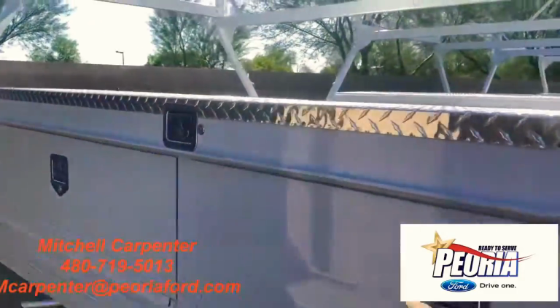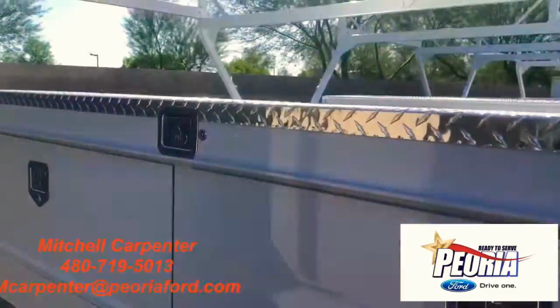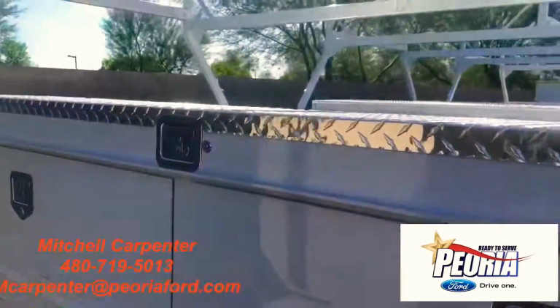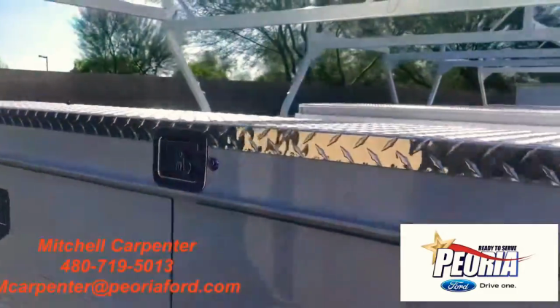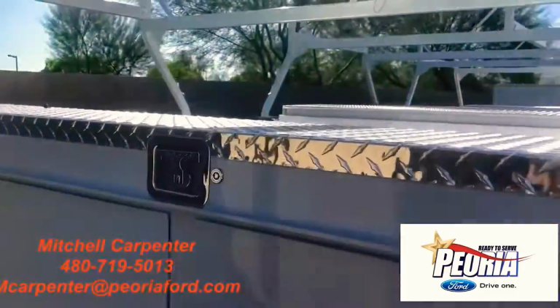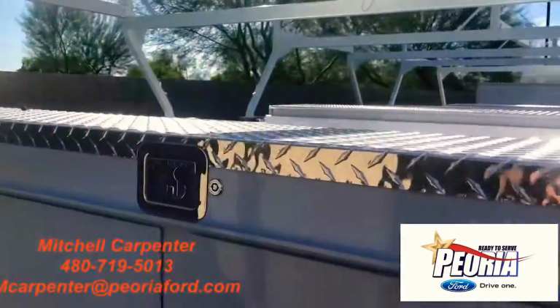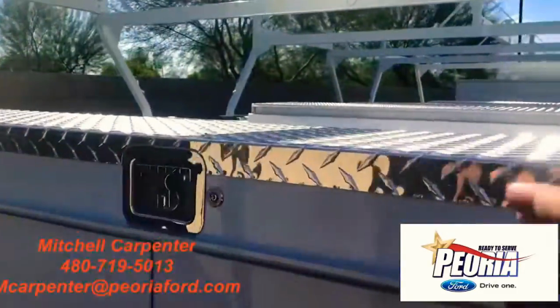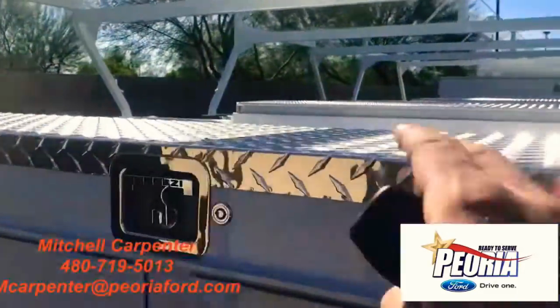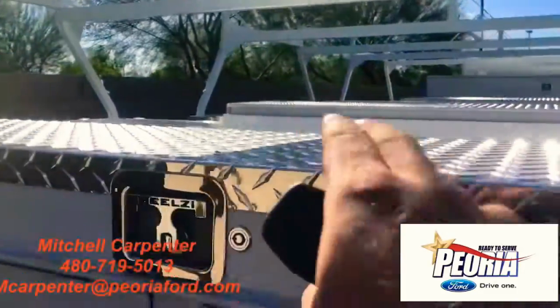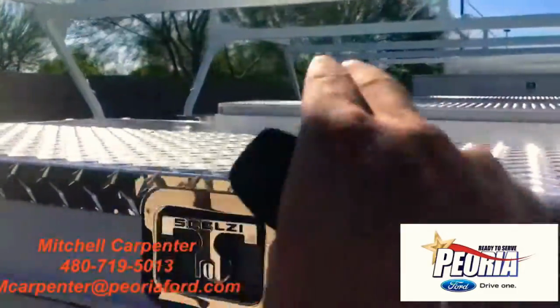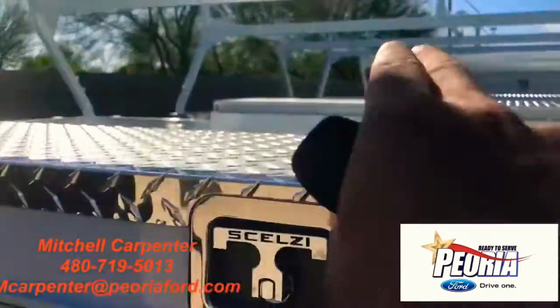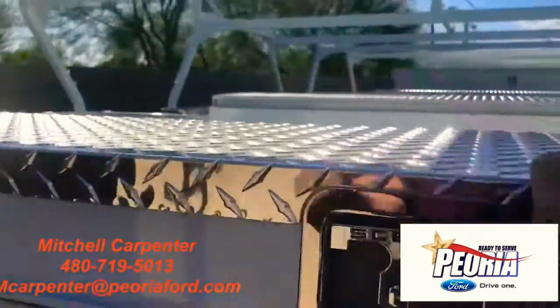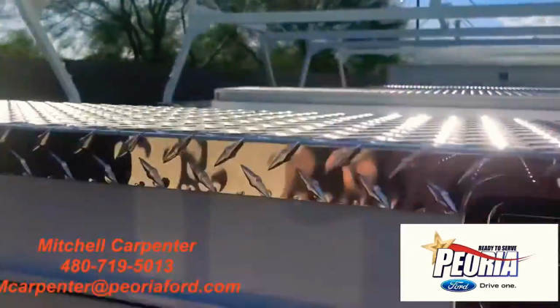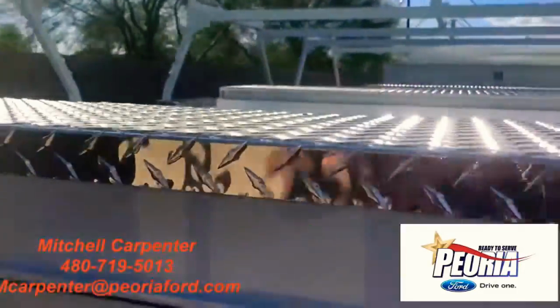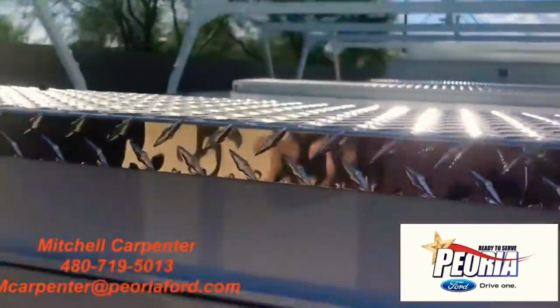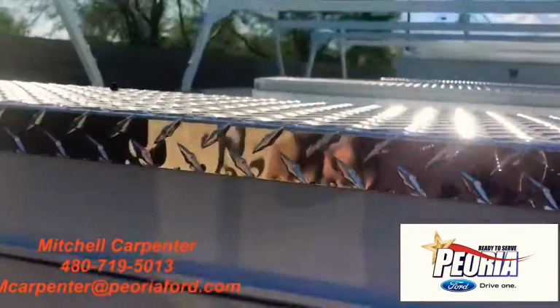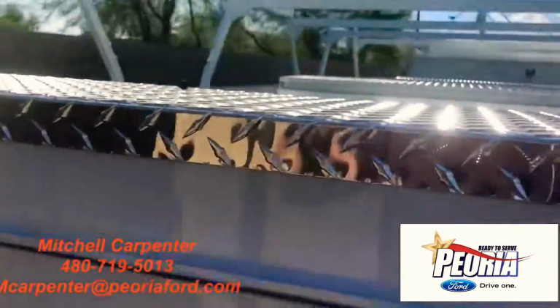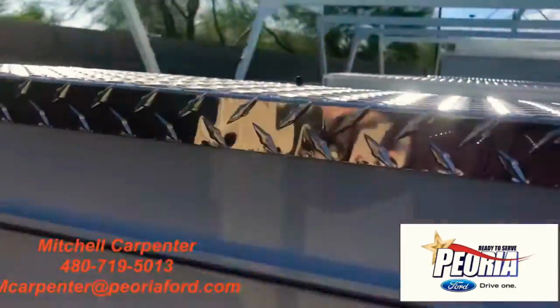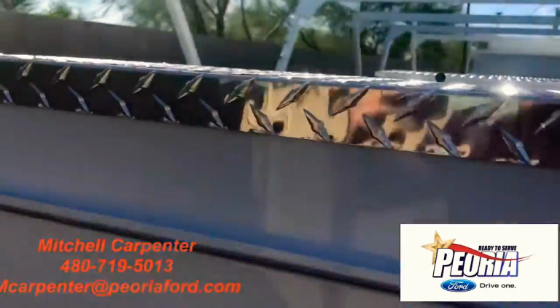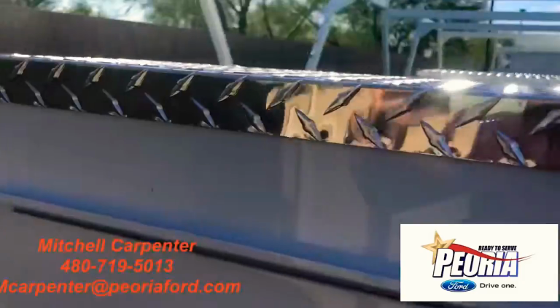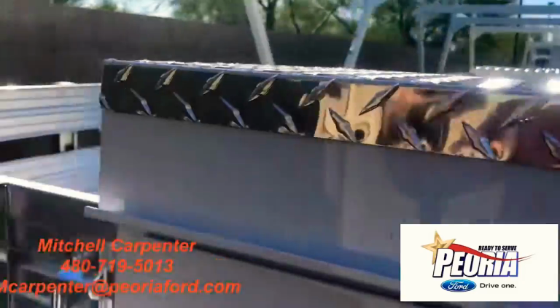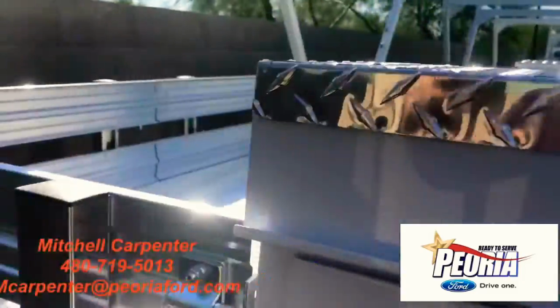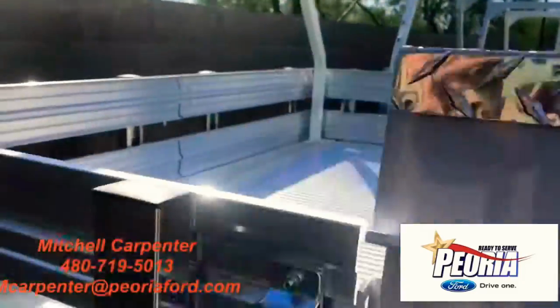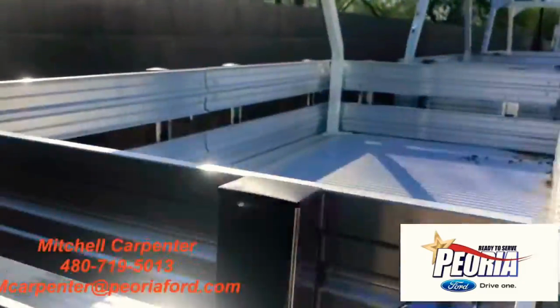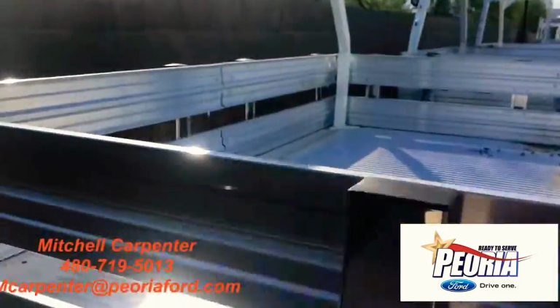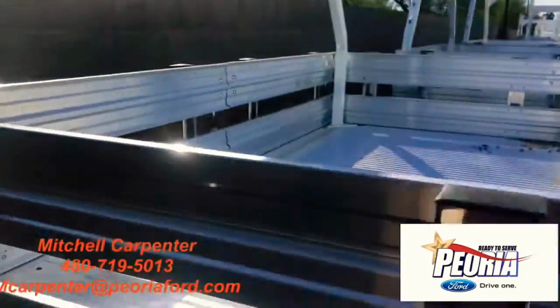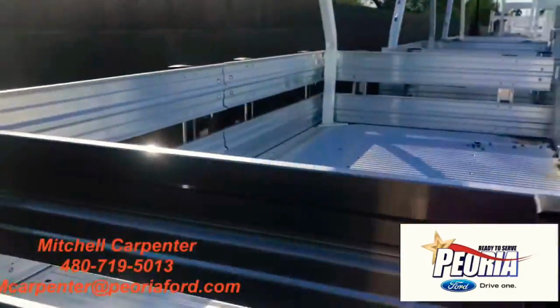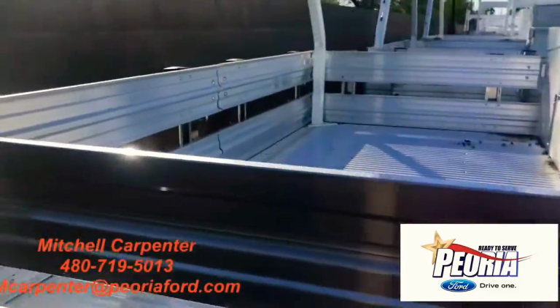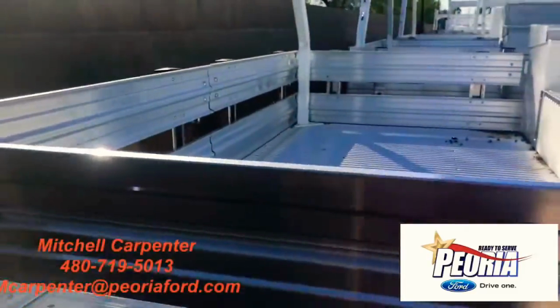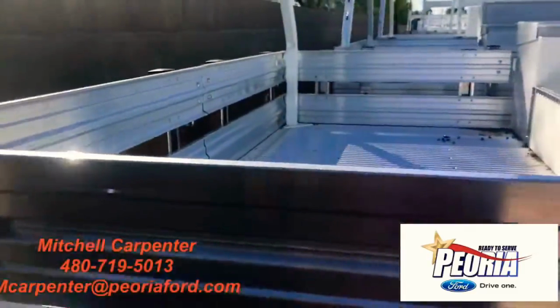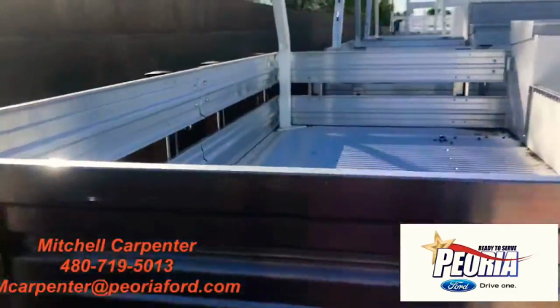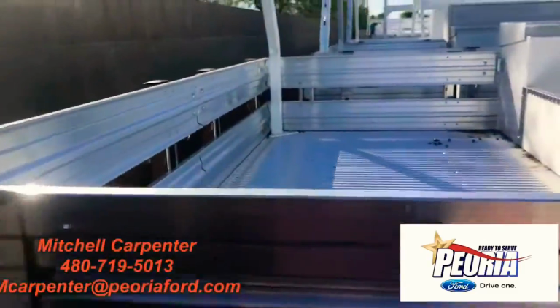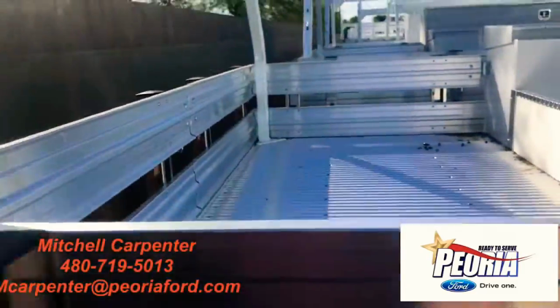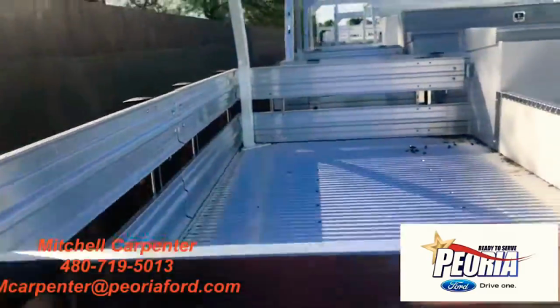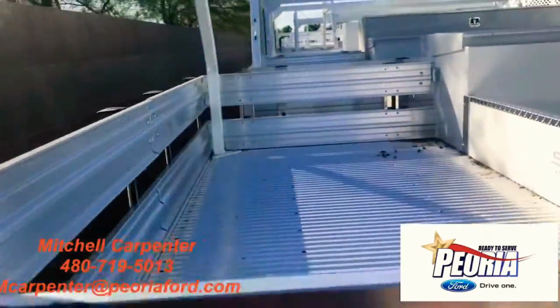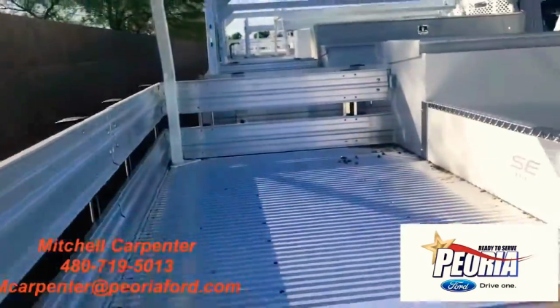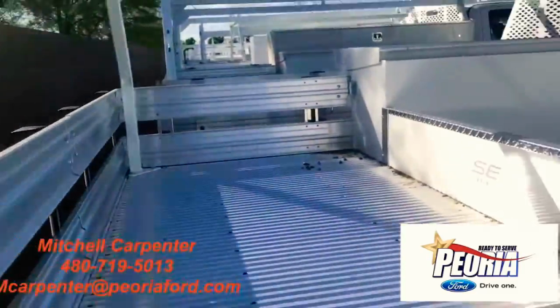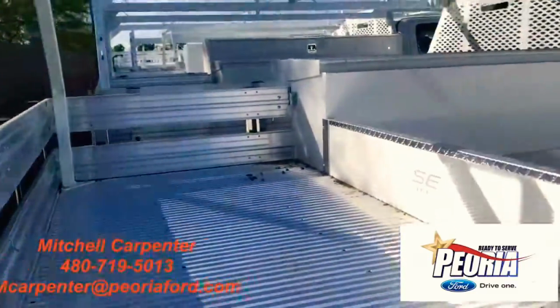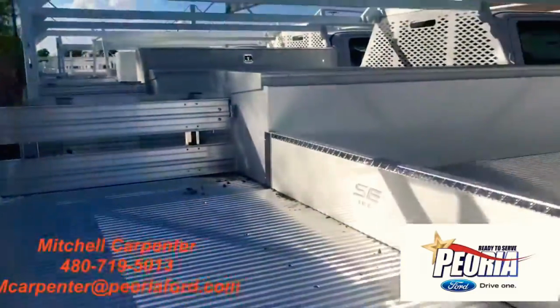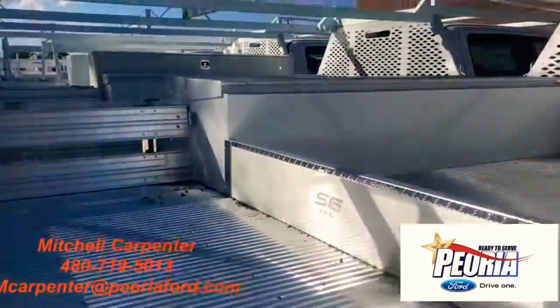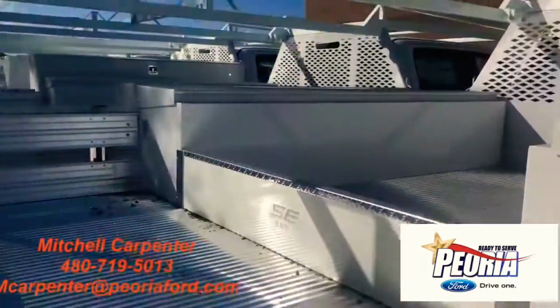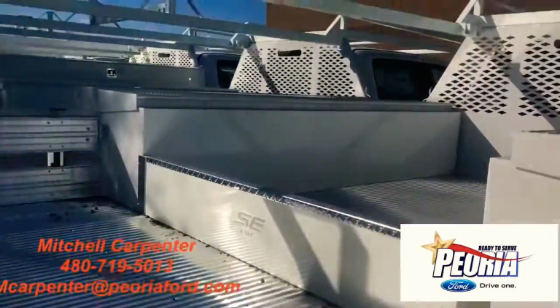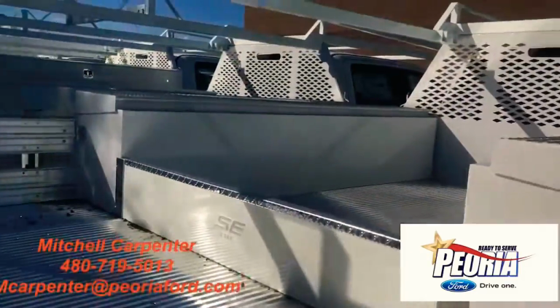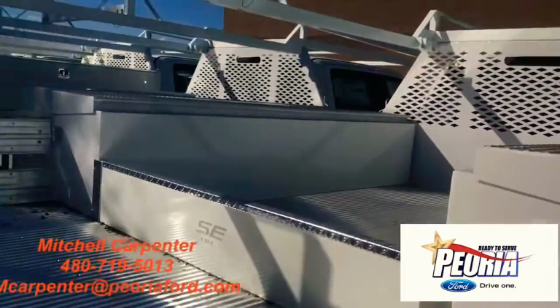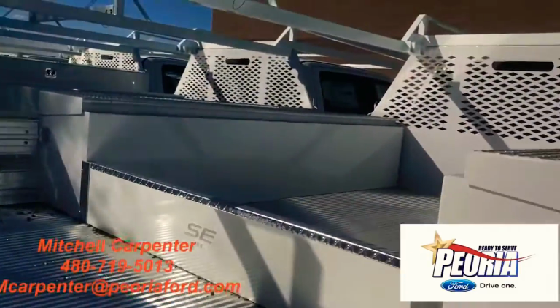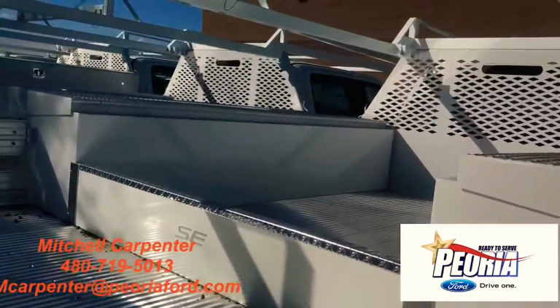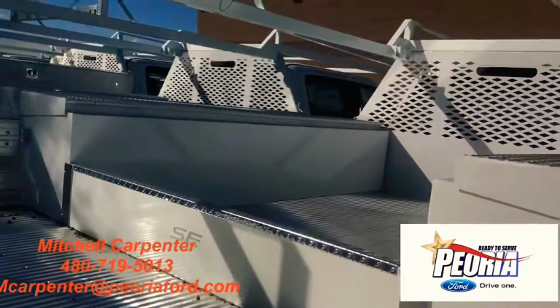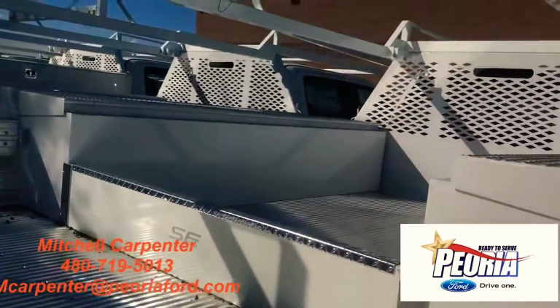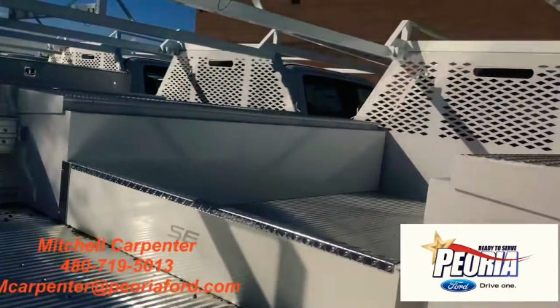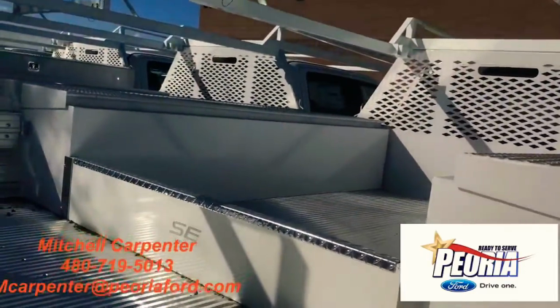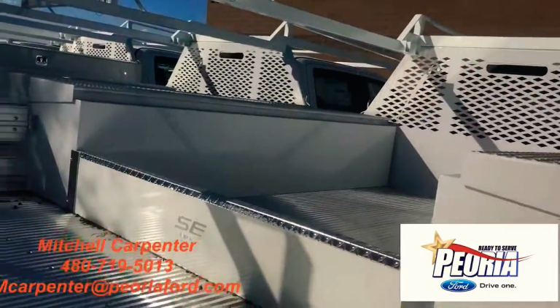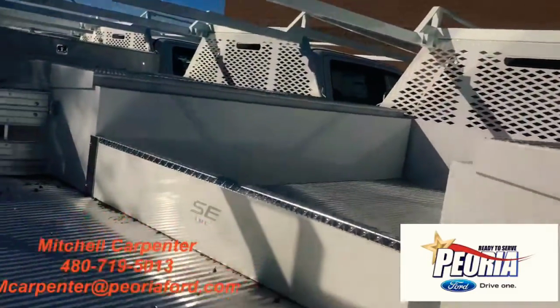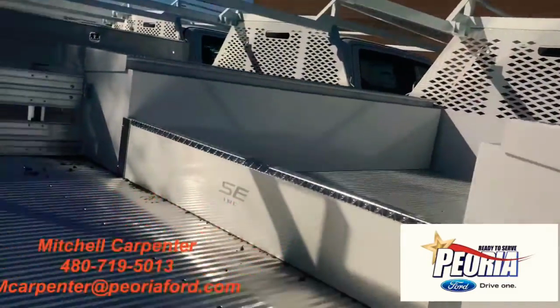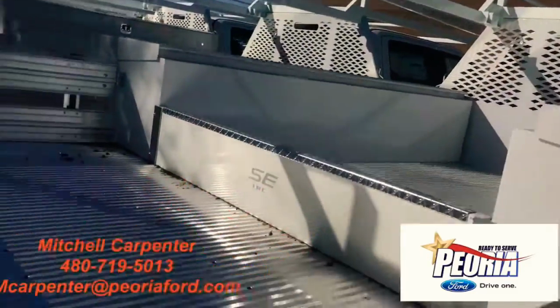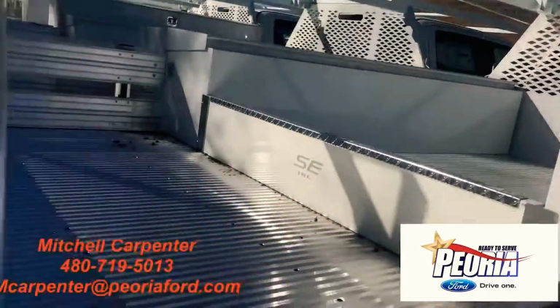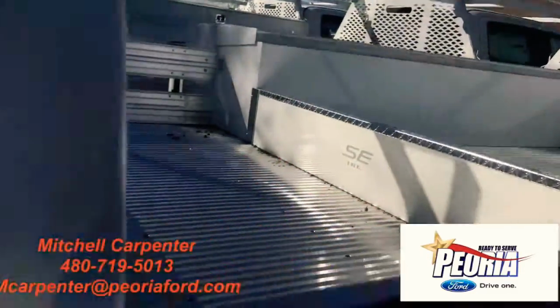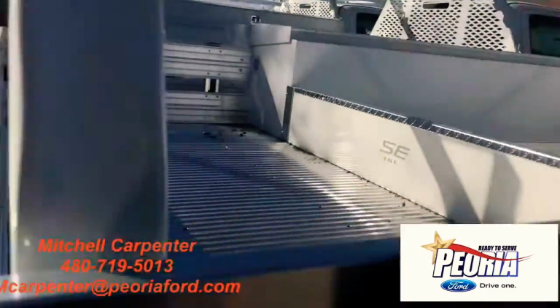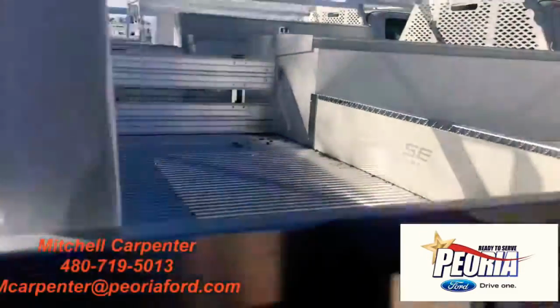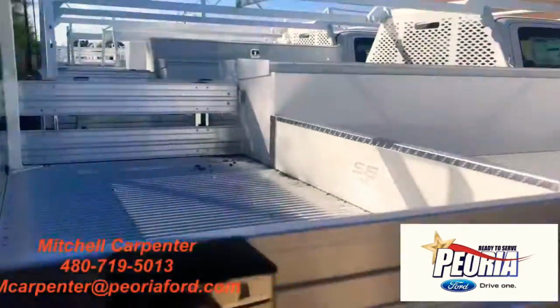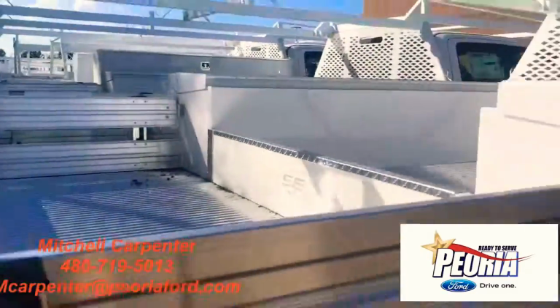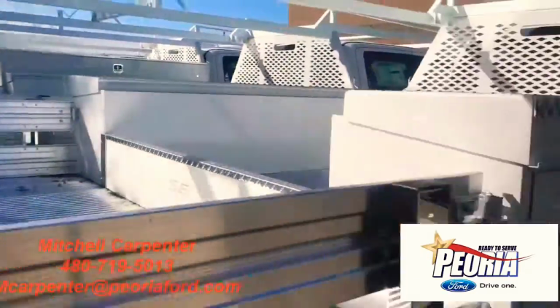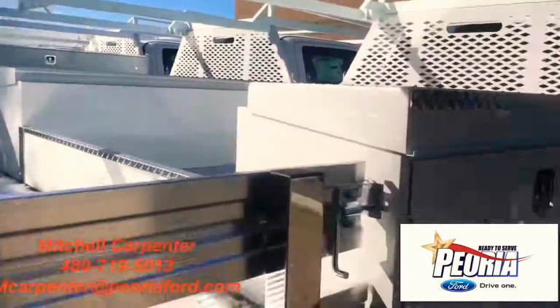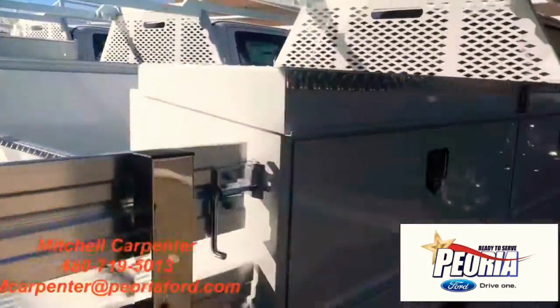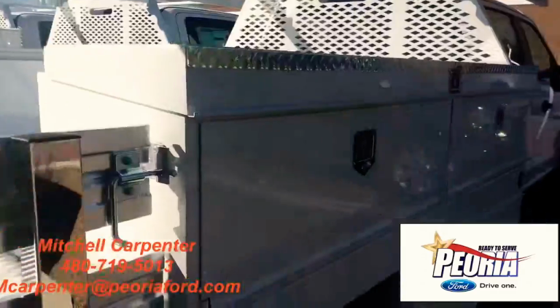Contractor body, diamond plate shelving, got the room in the back, everything's ready to roll for you.